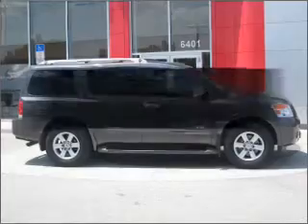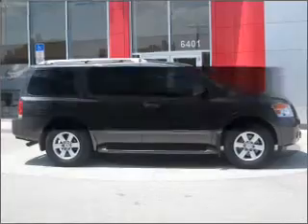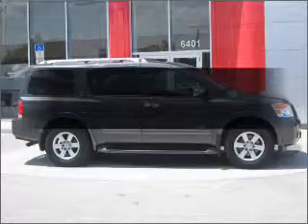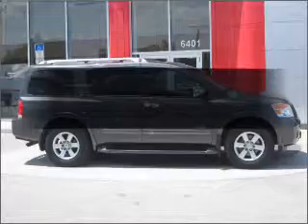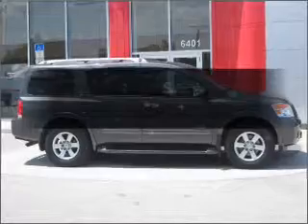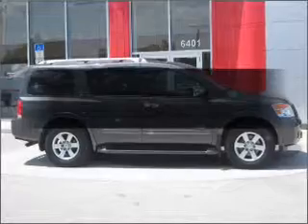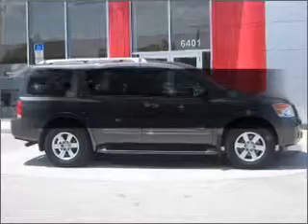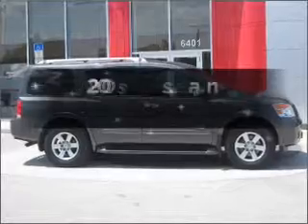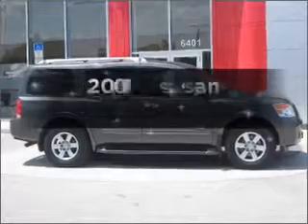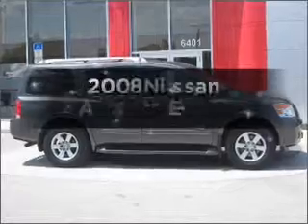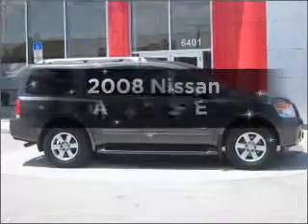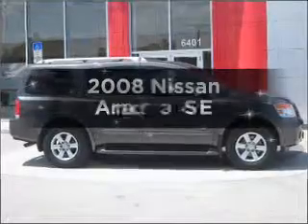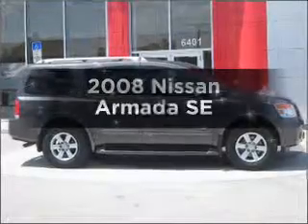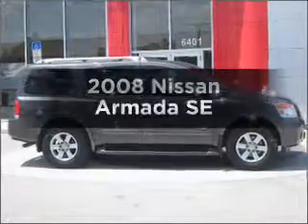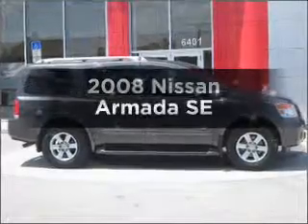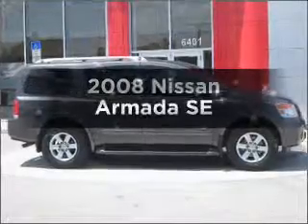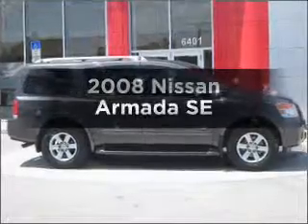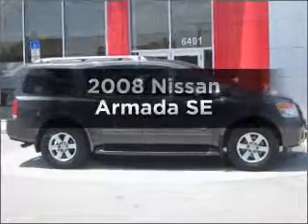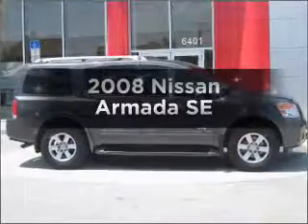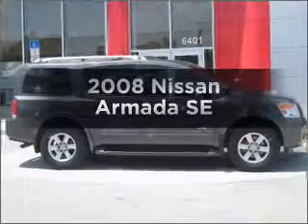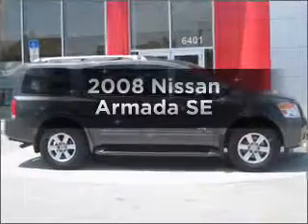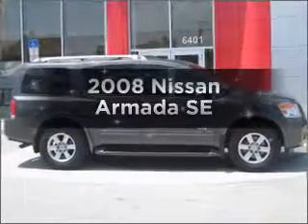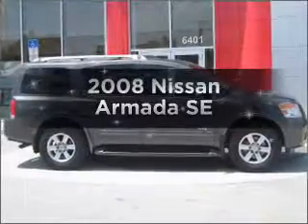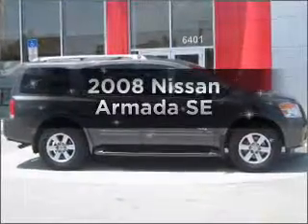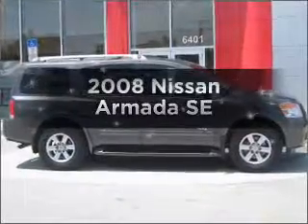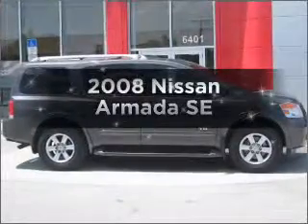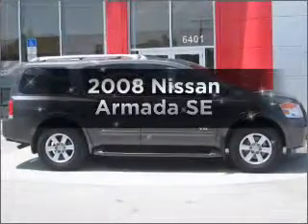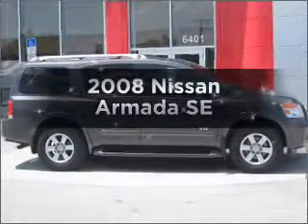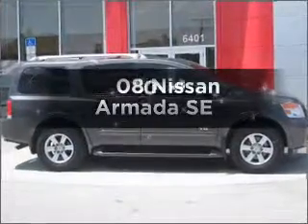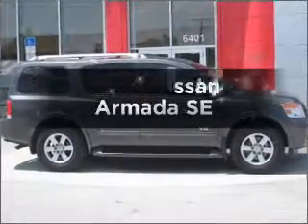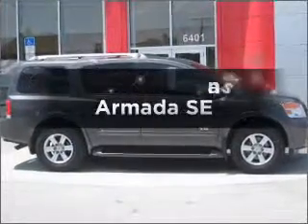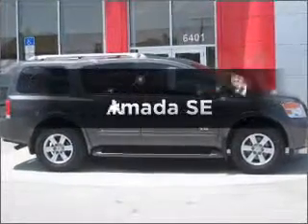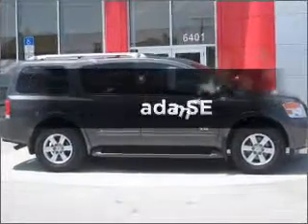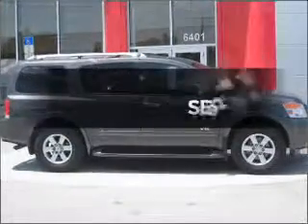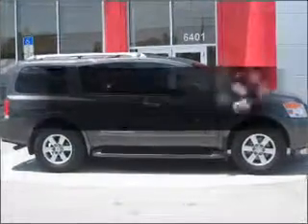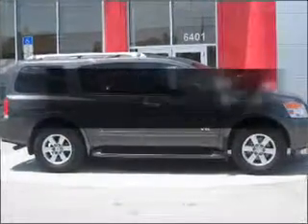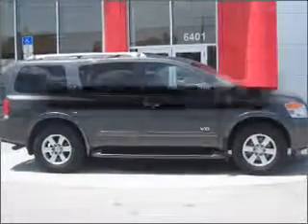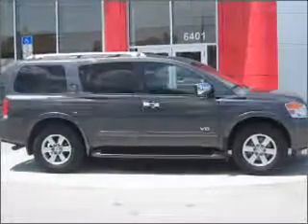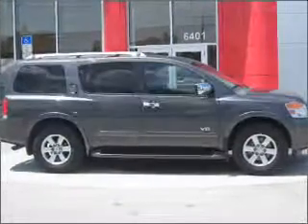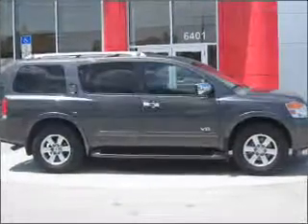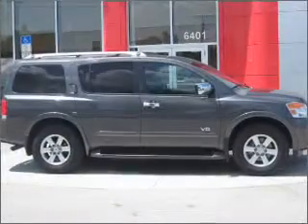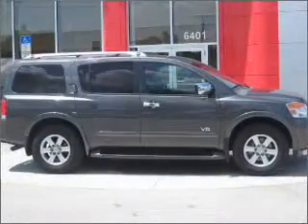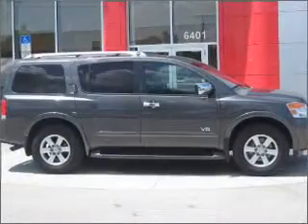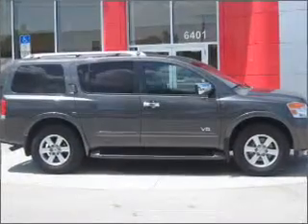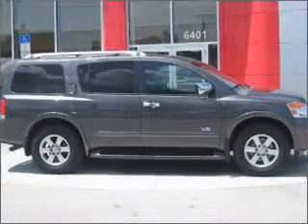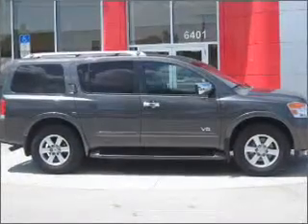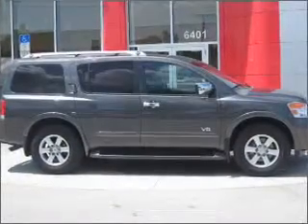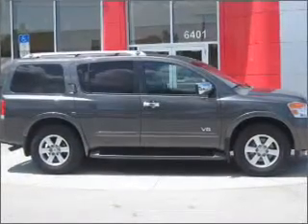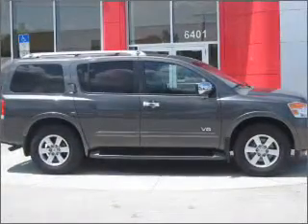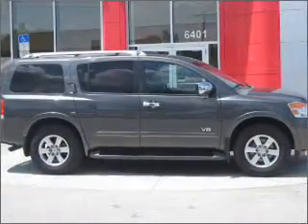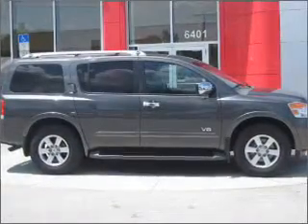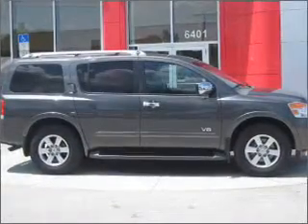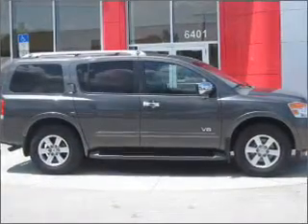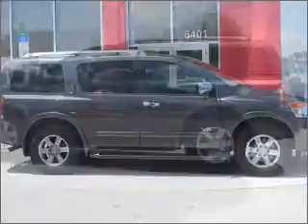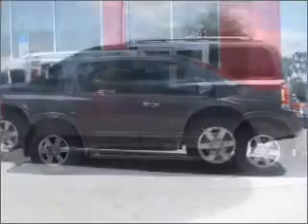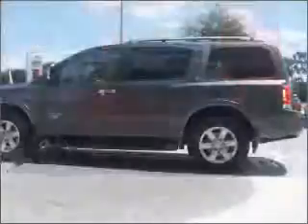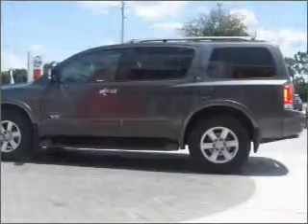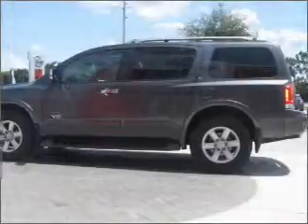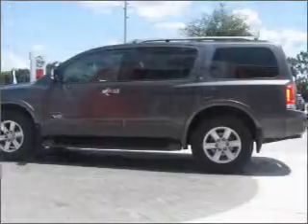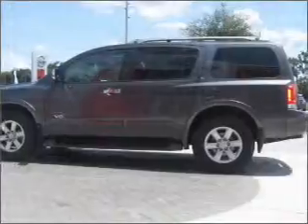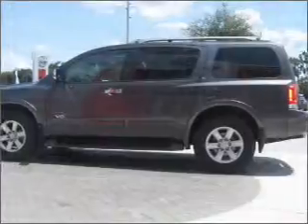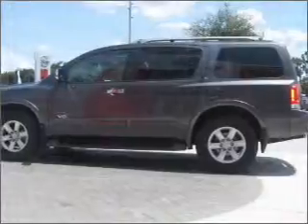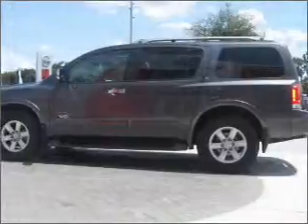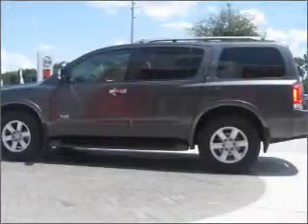Presenting the 2008 Nissan Armada. Travel the roads in style and comfort in this great vehicle.